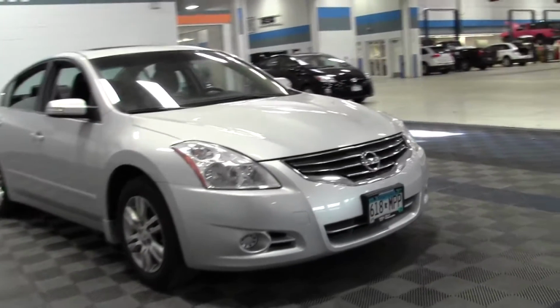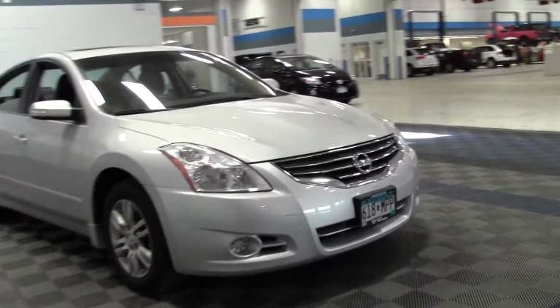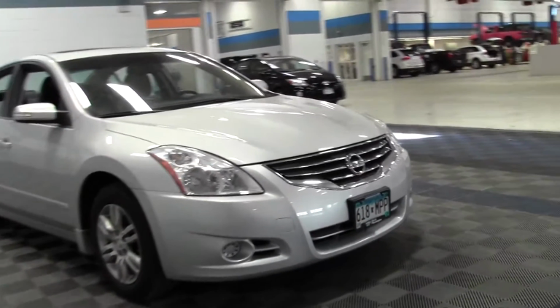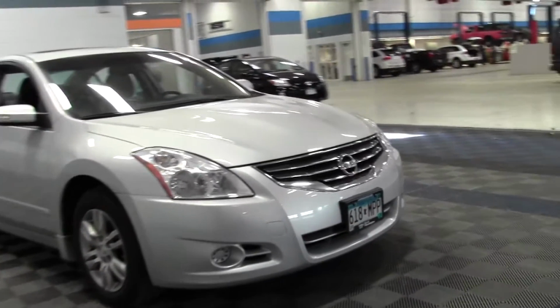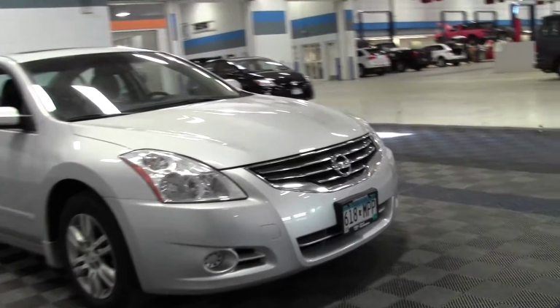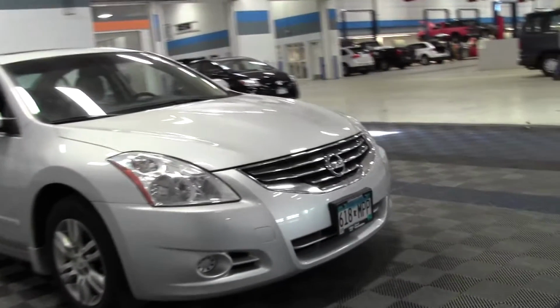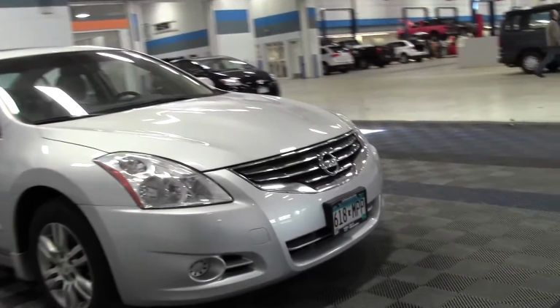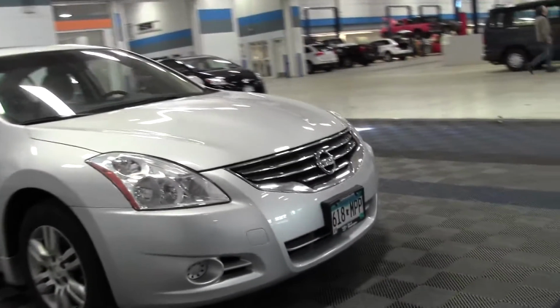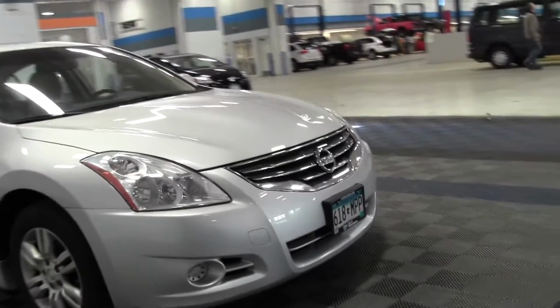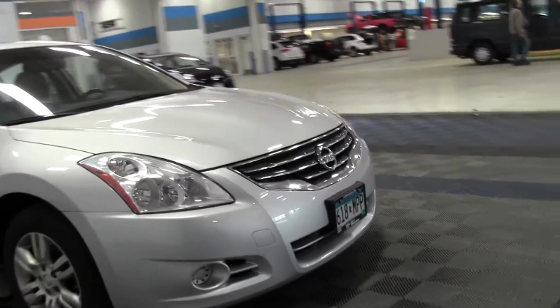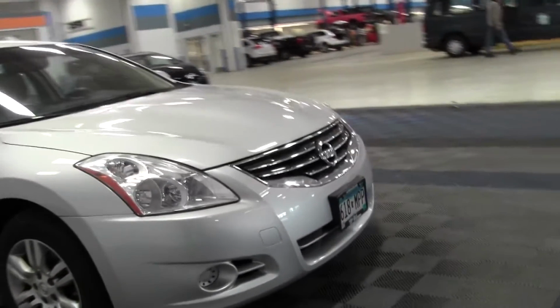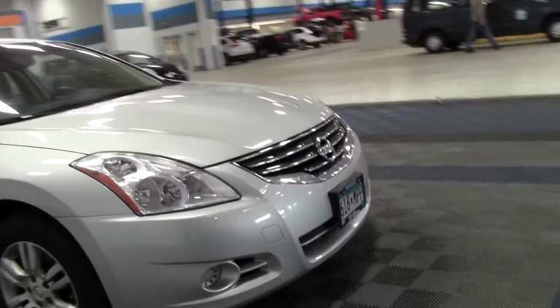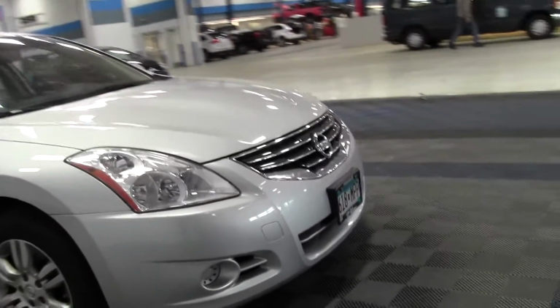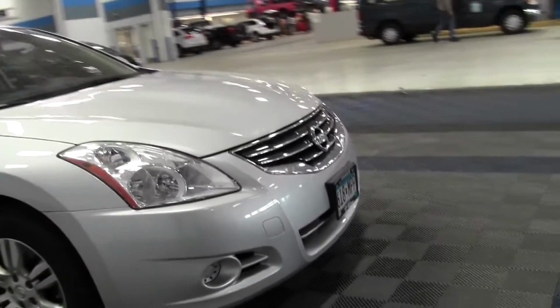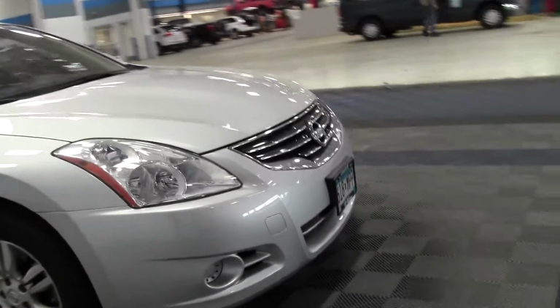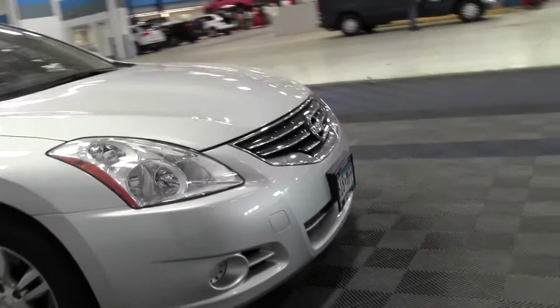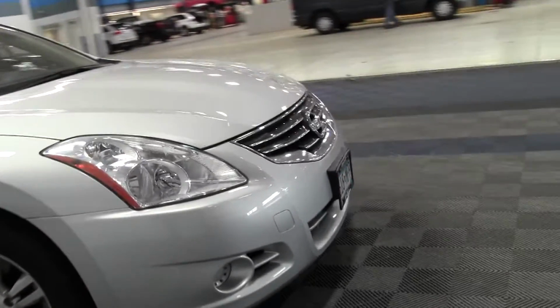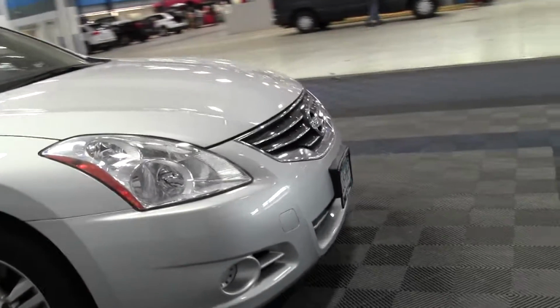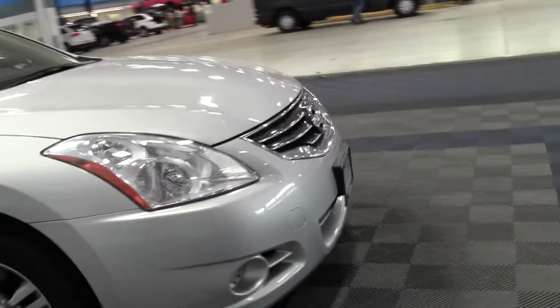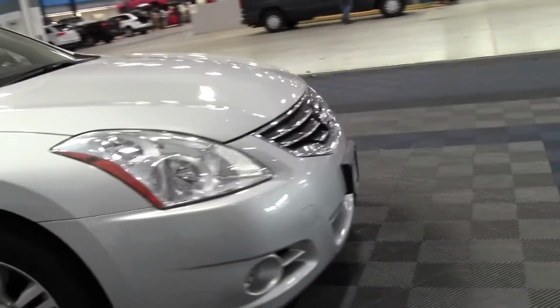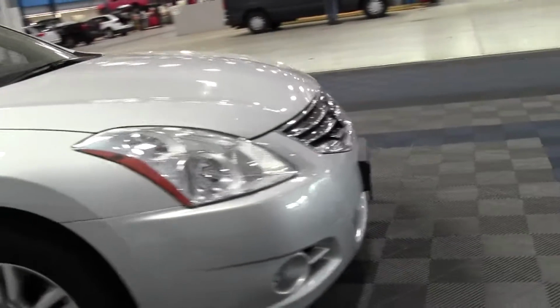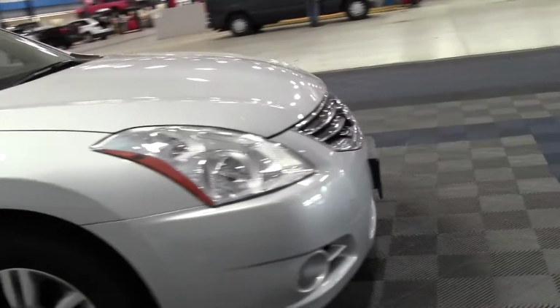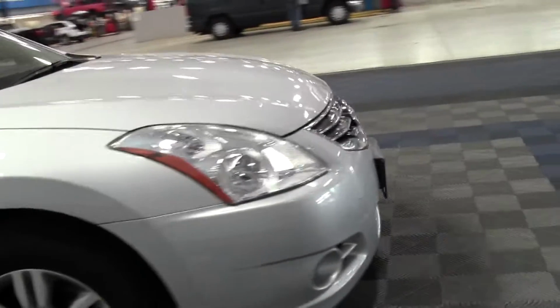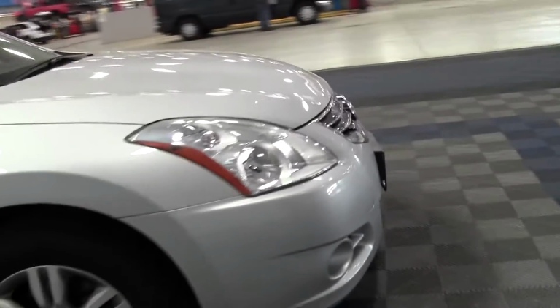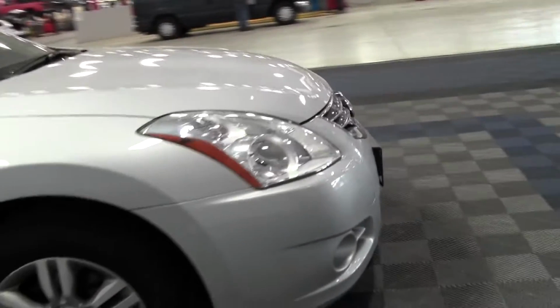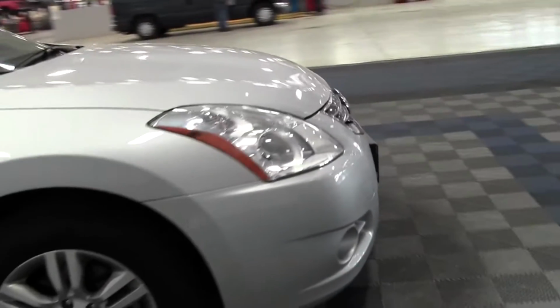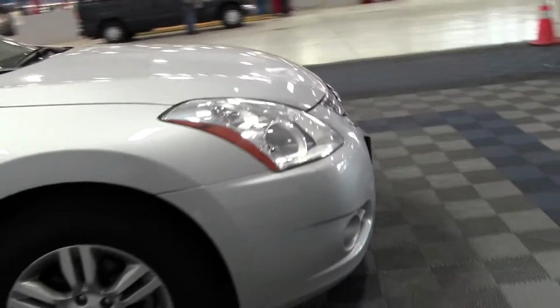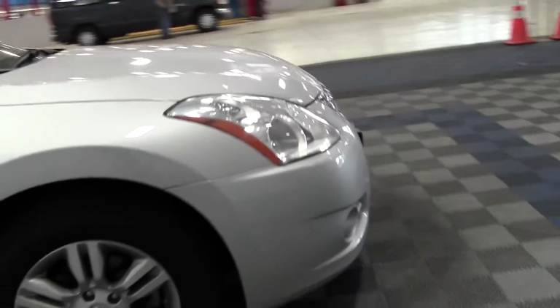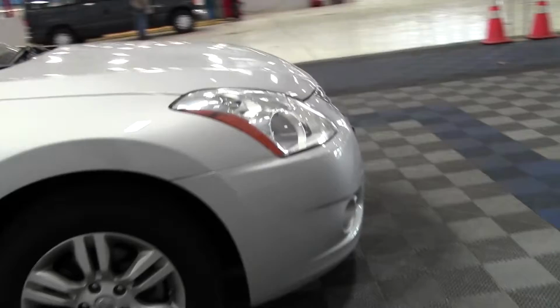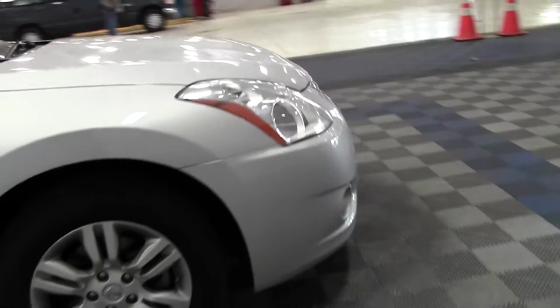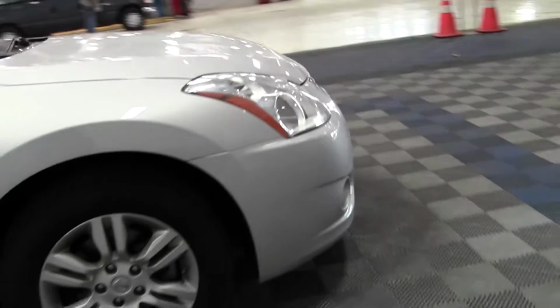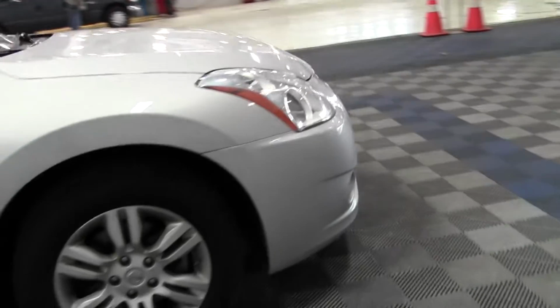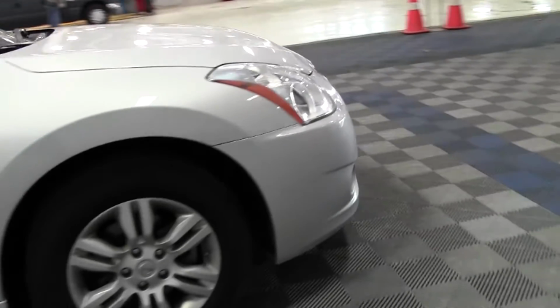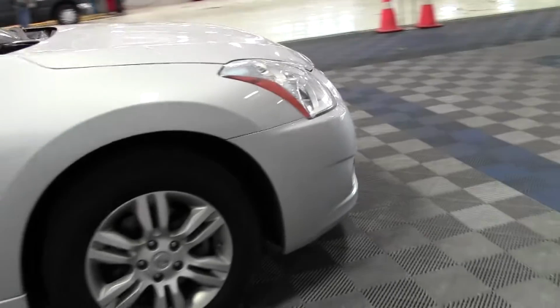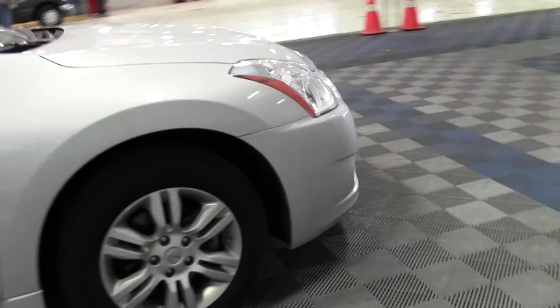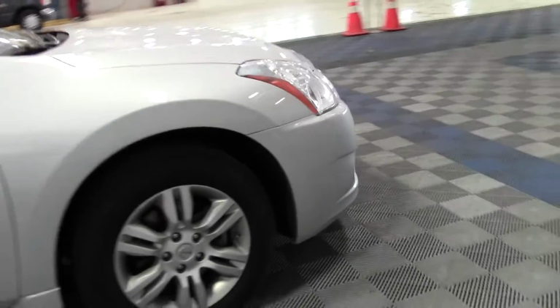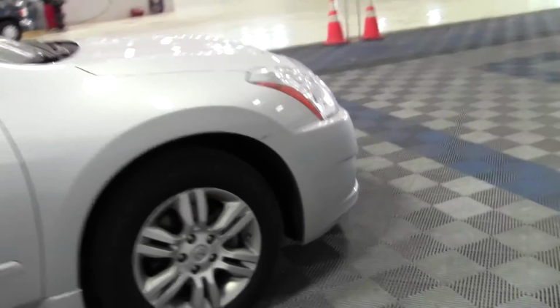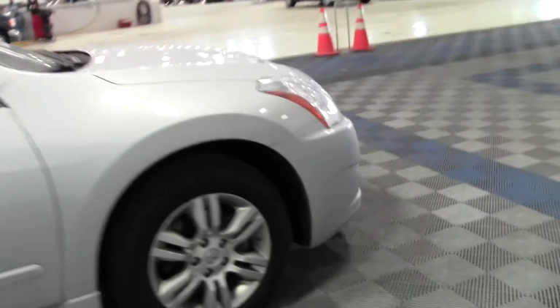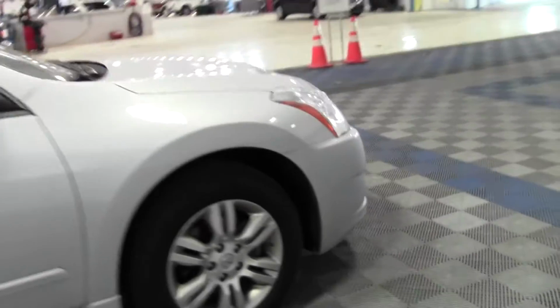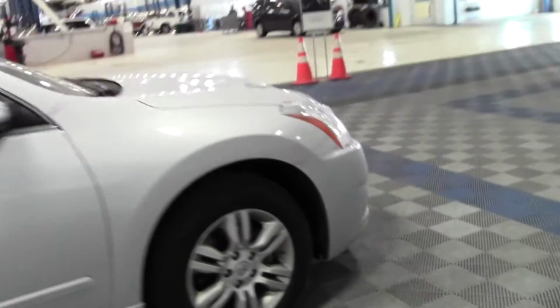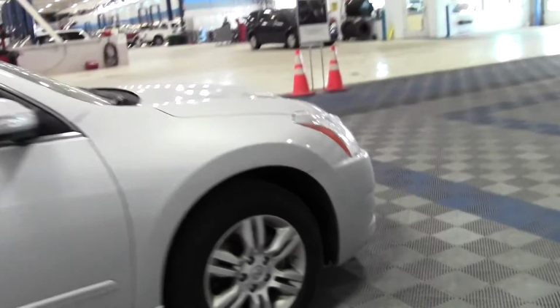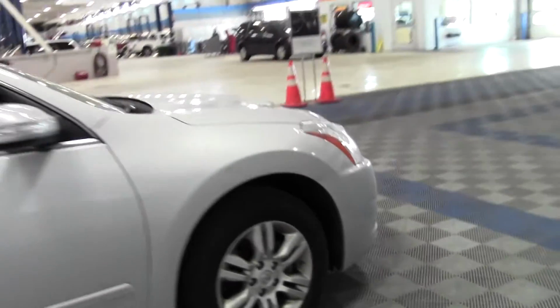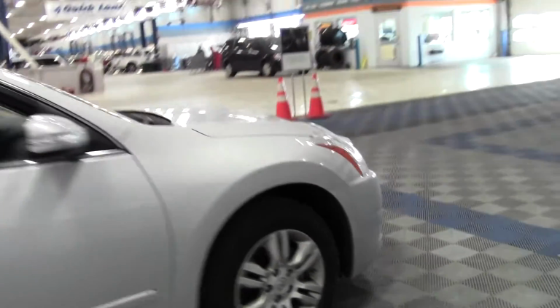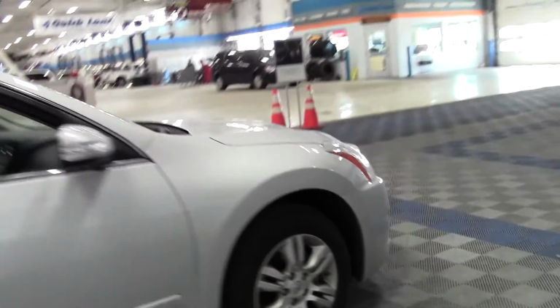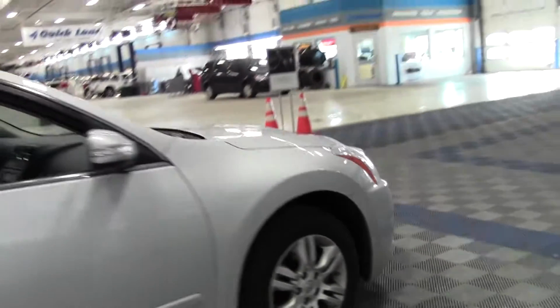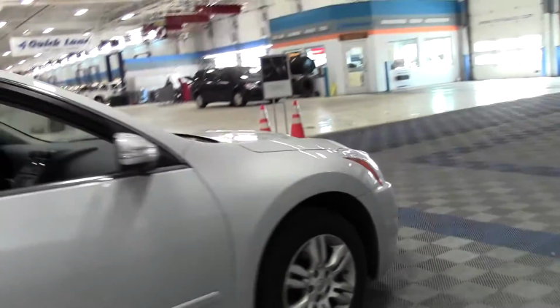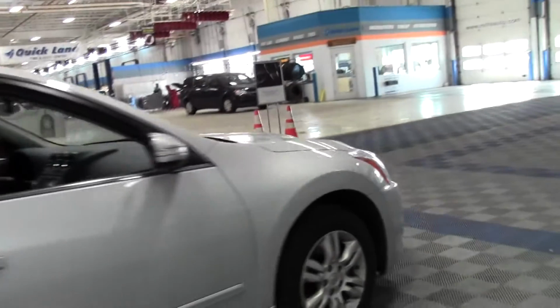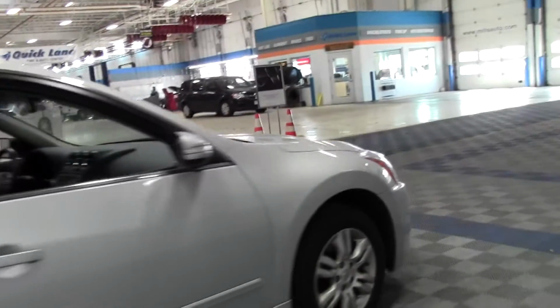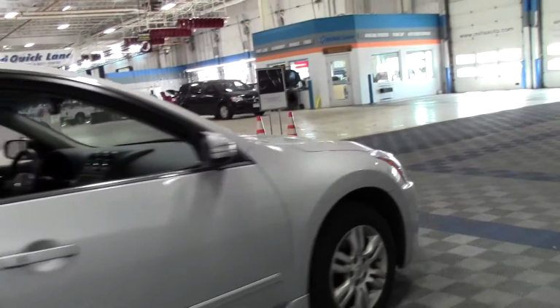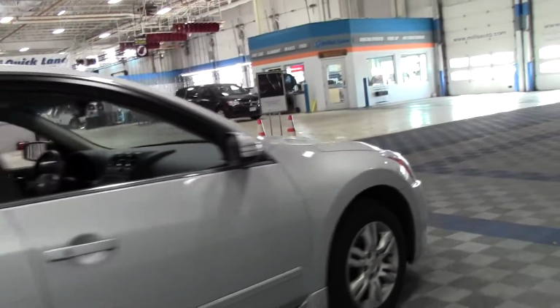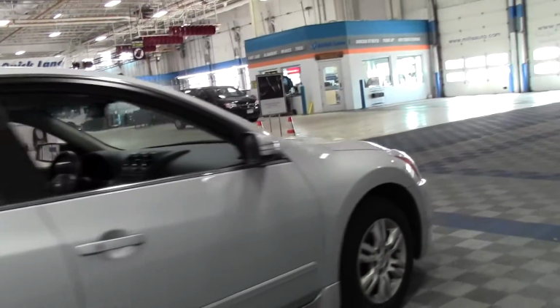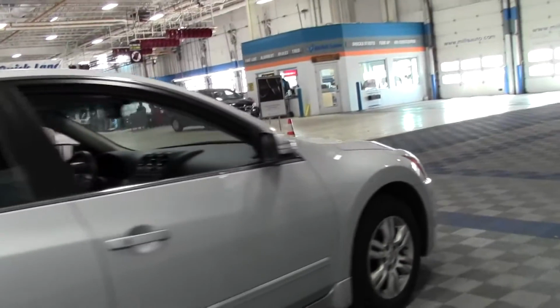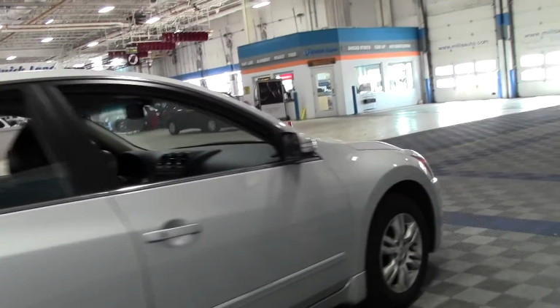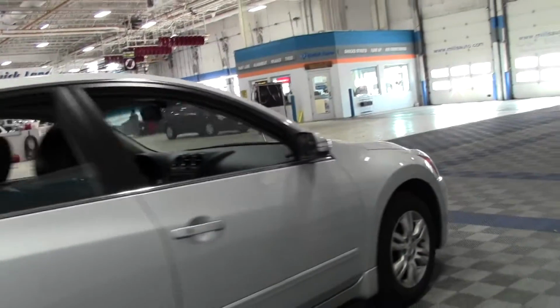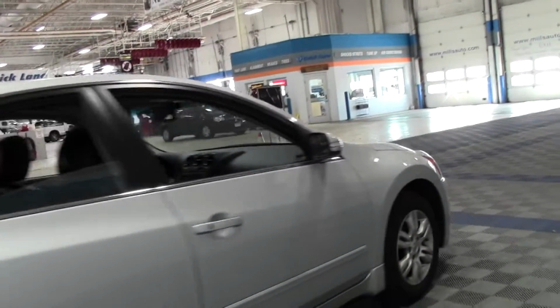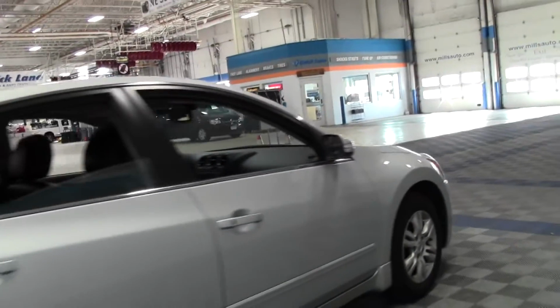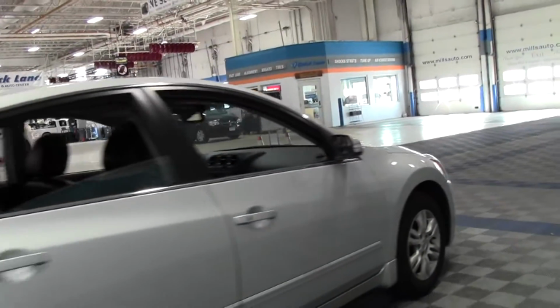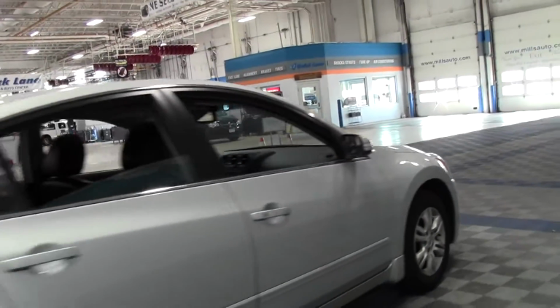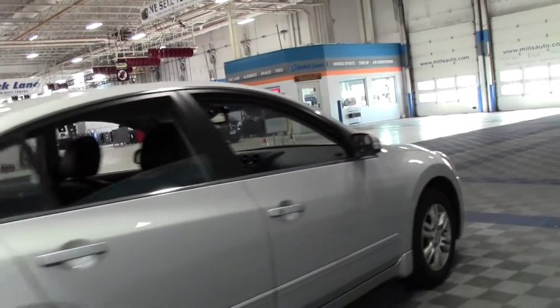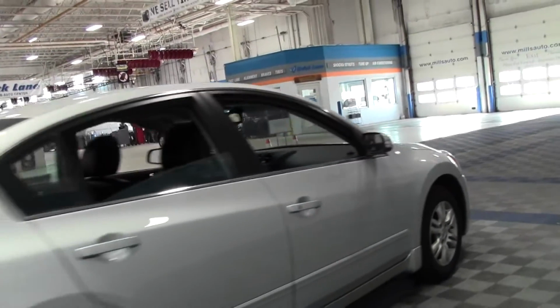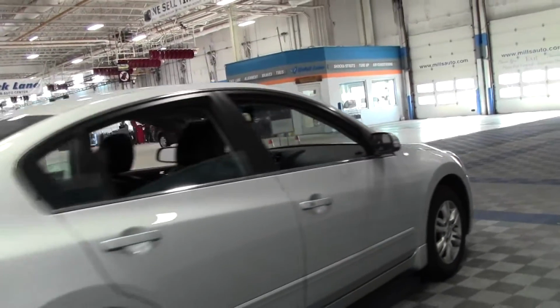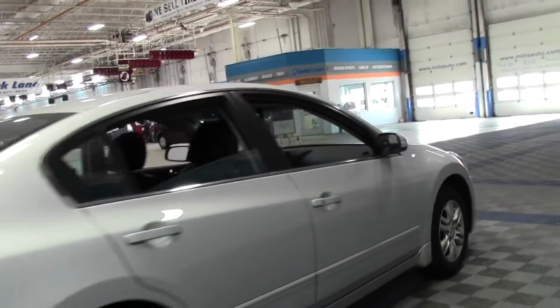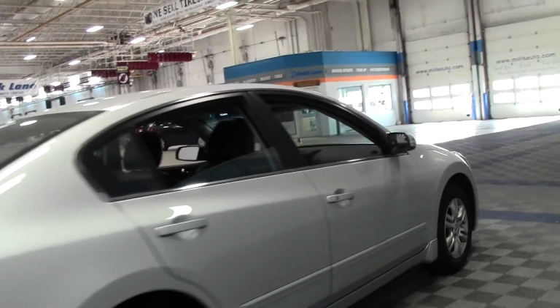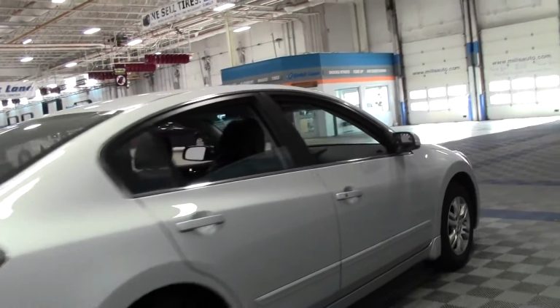It's front wheel drive with traction stability control, a tire pressure monitor, and it comes with the SL package.